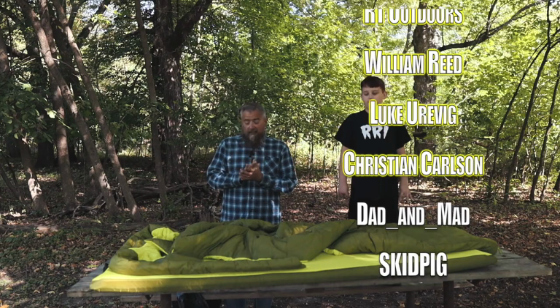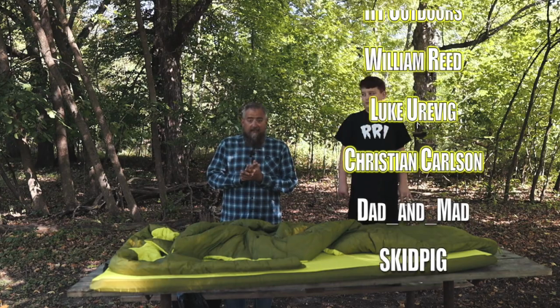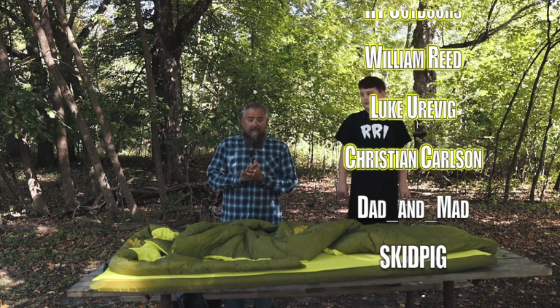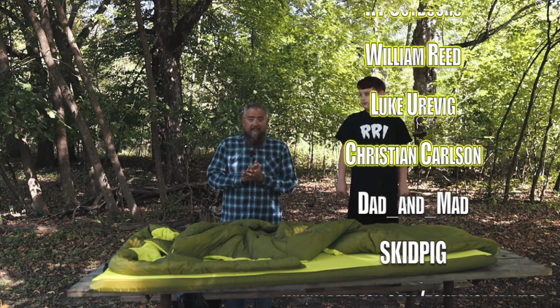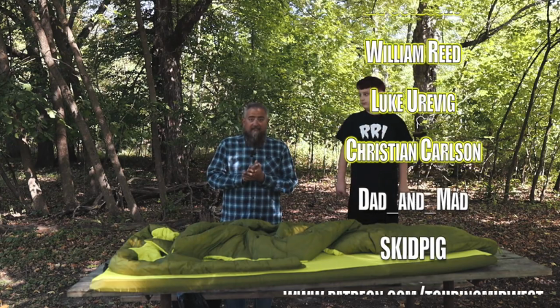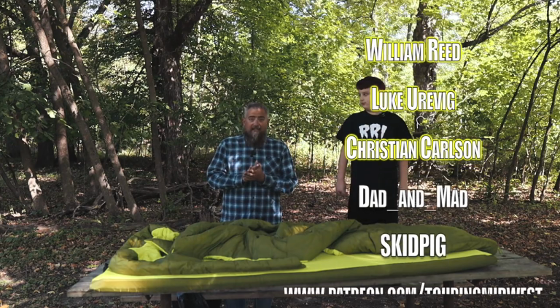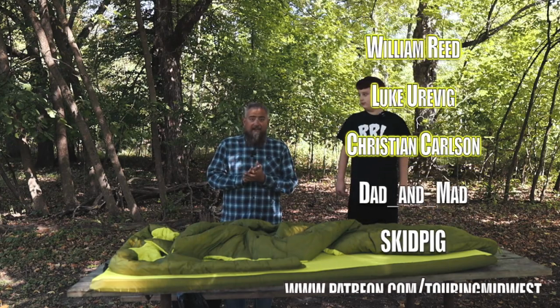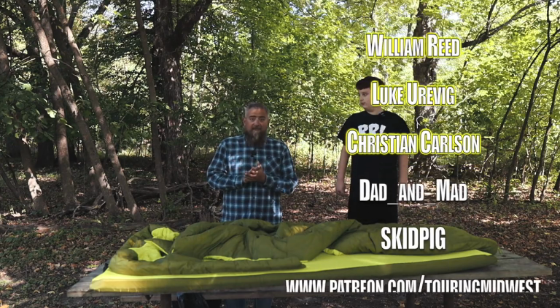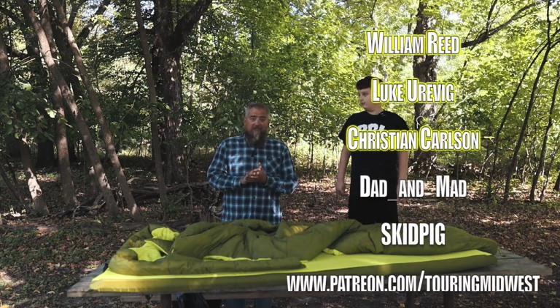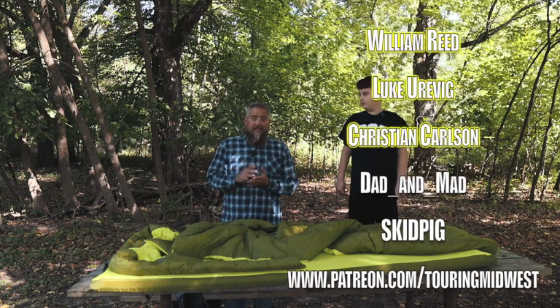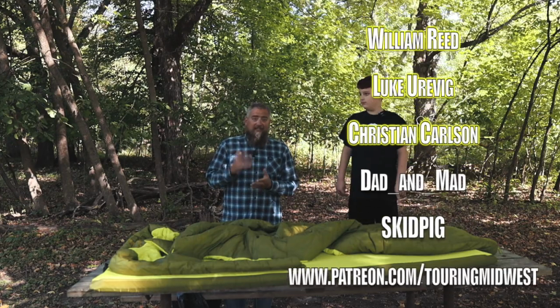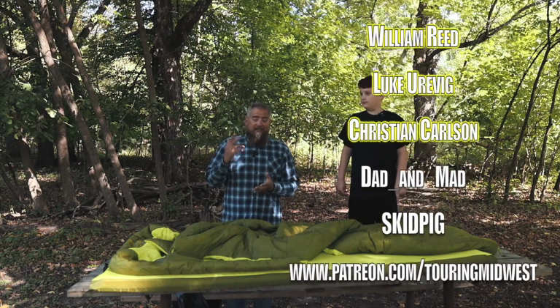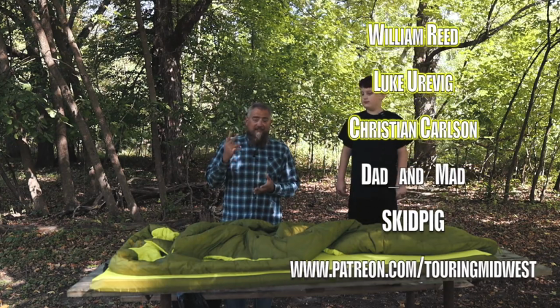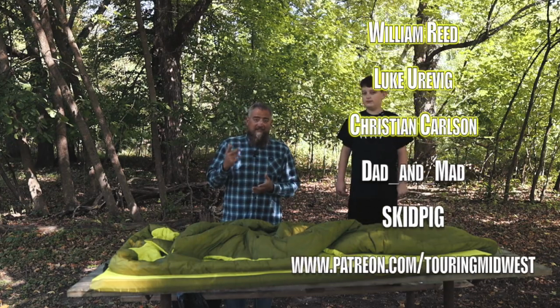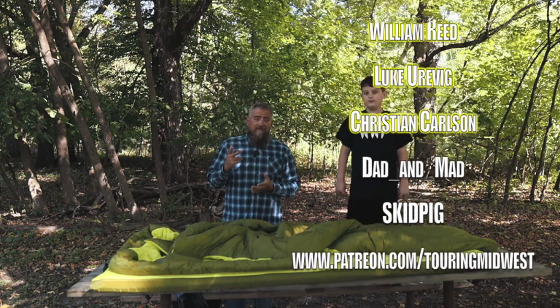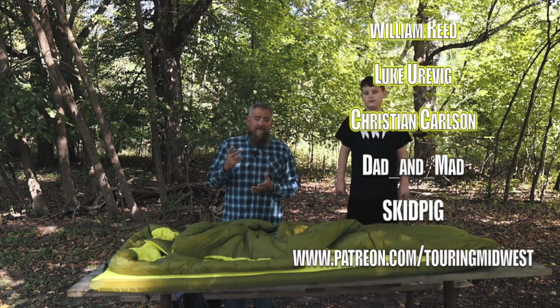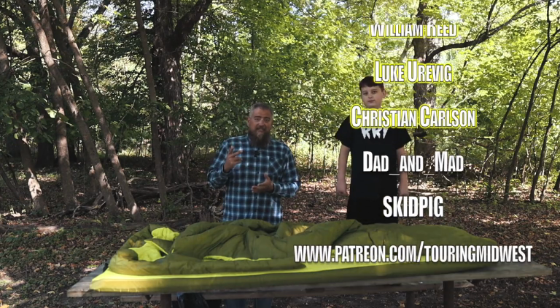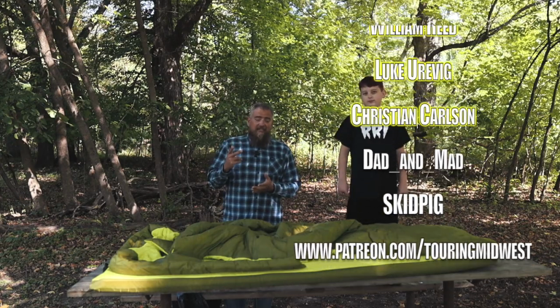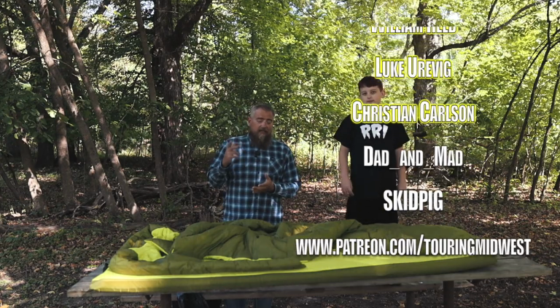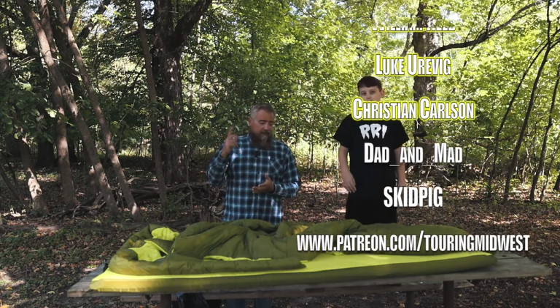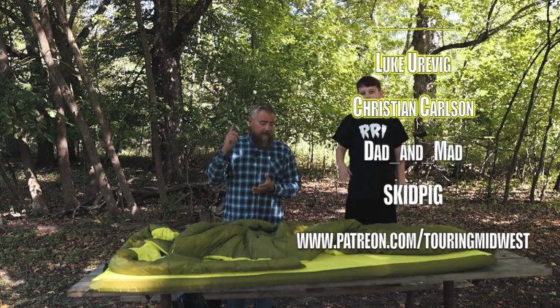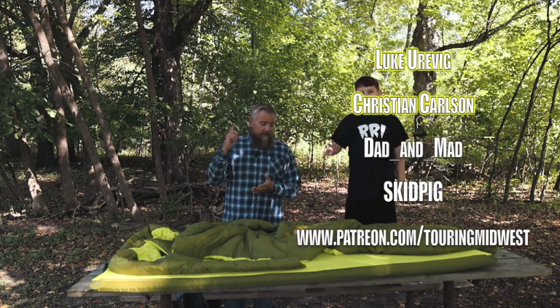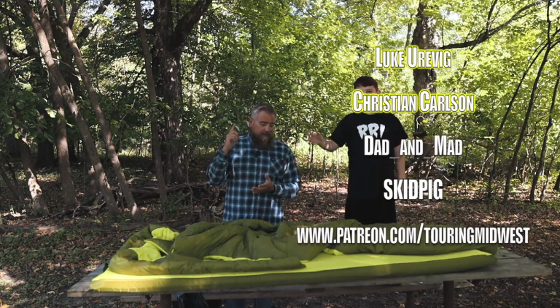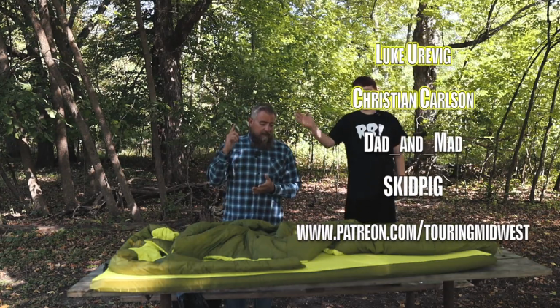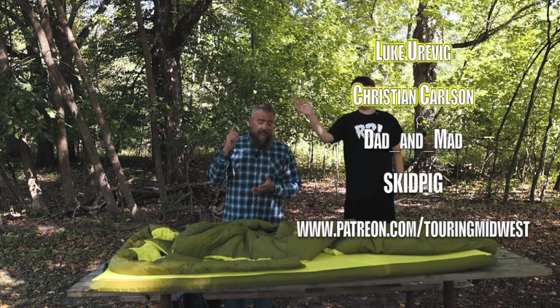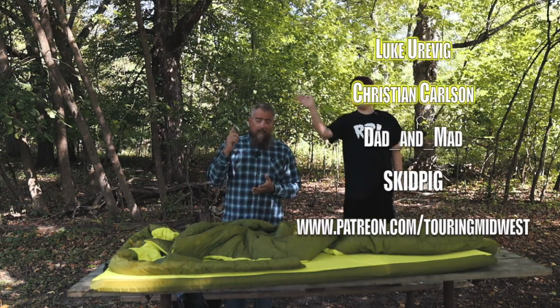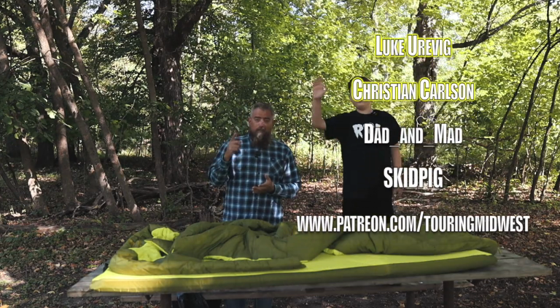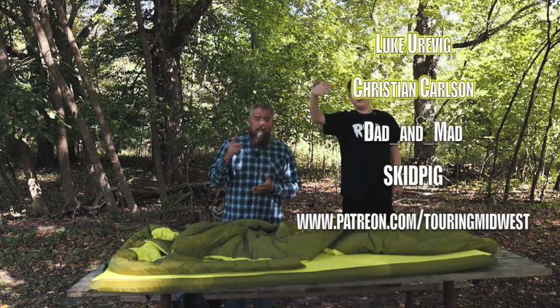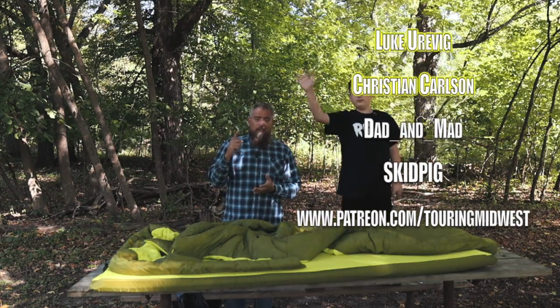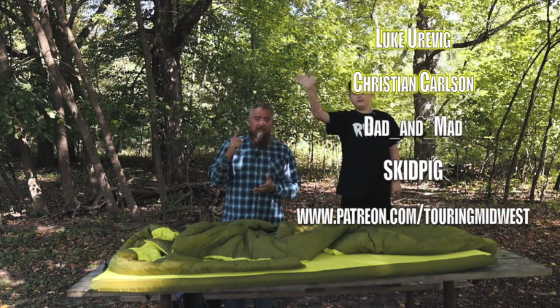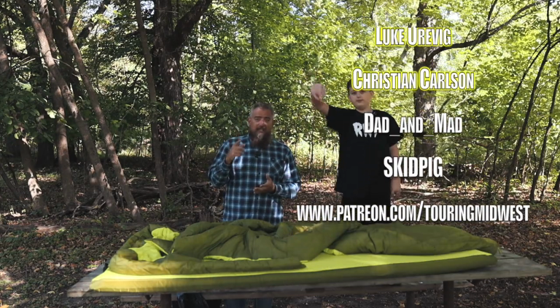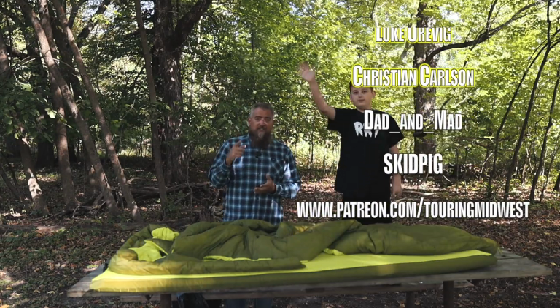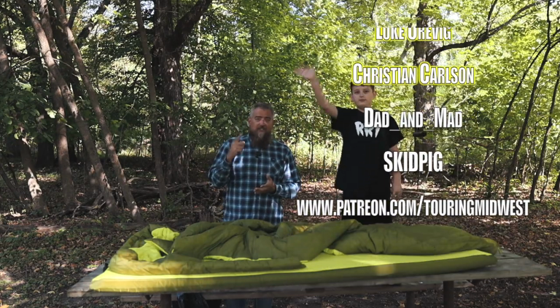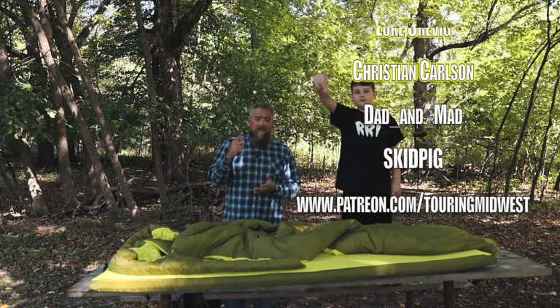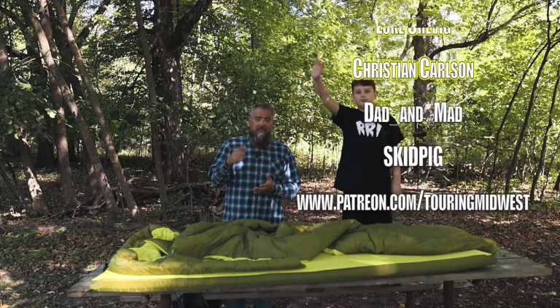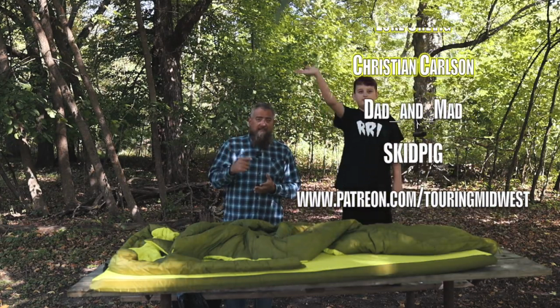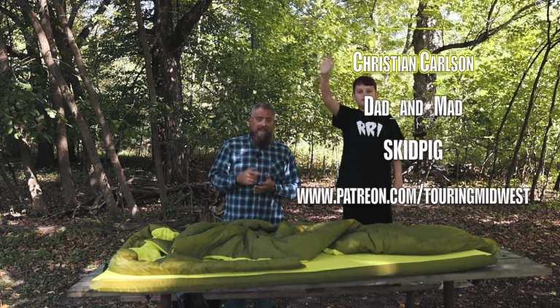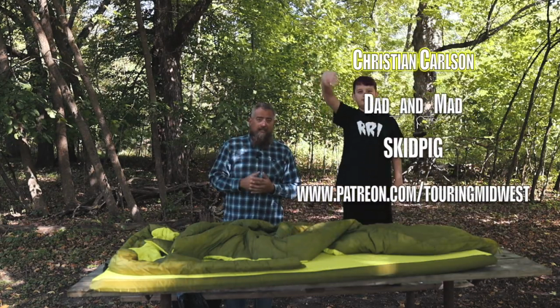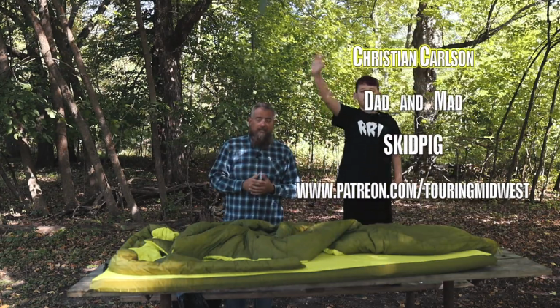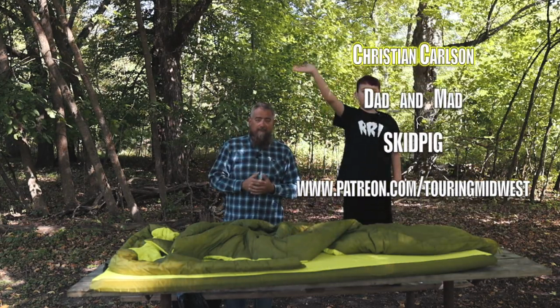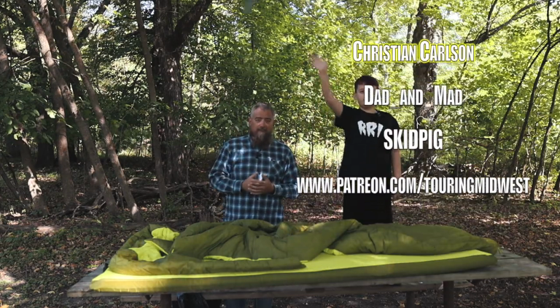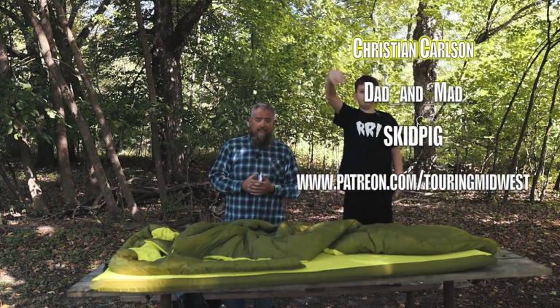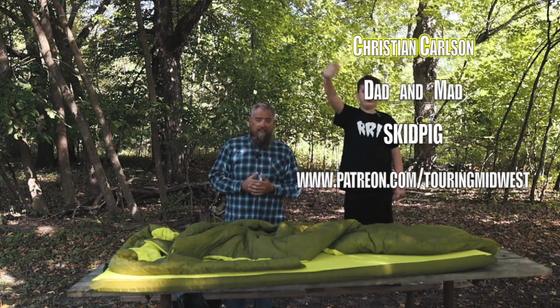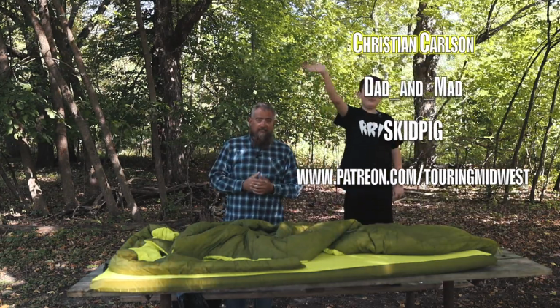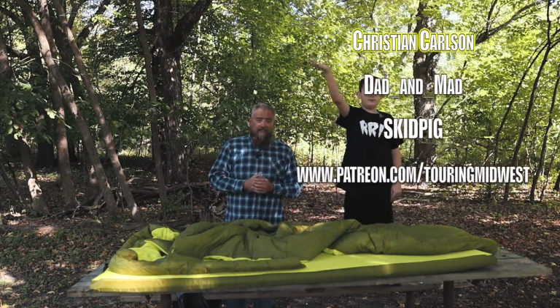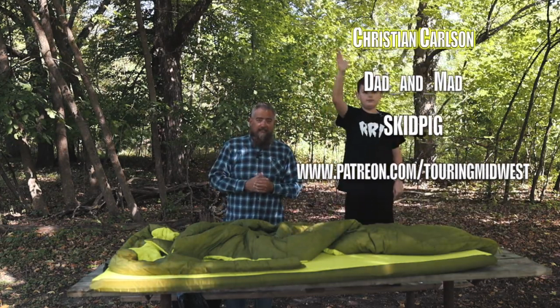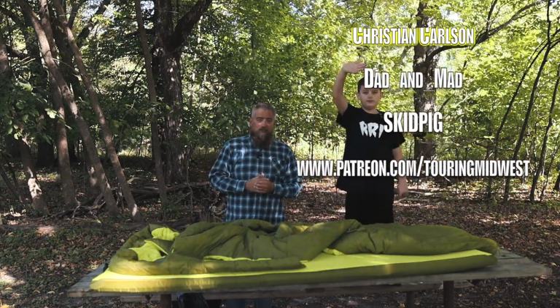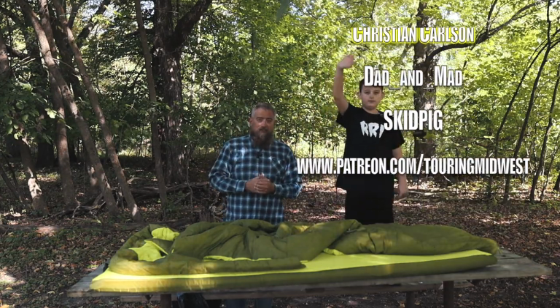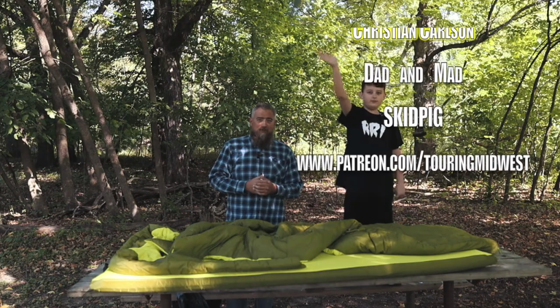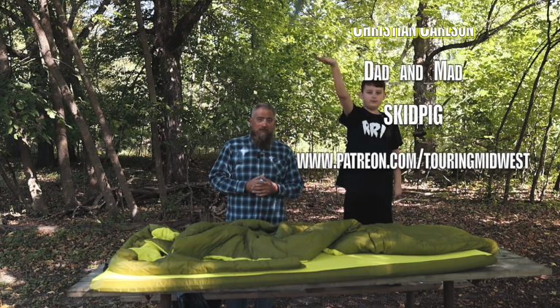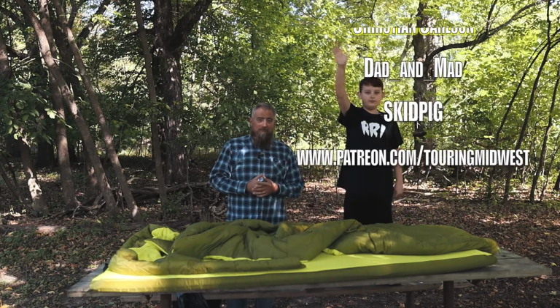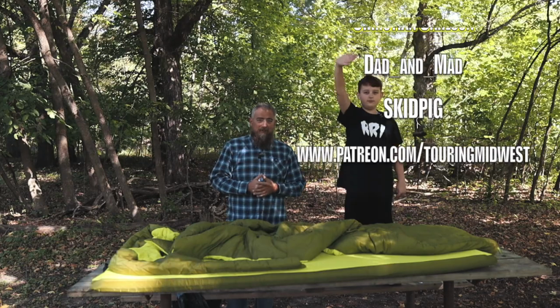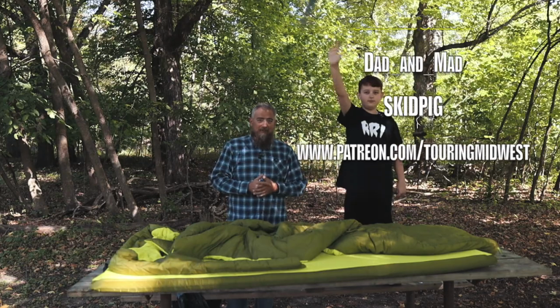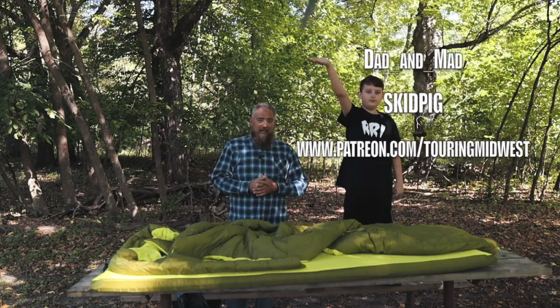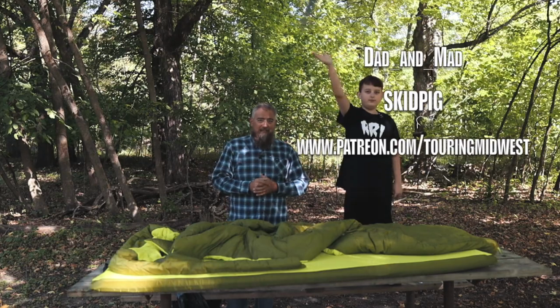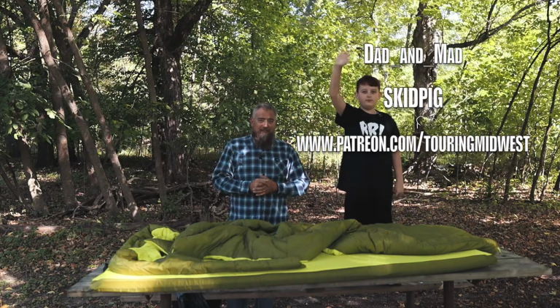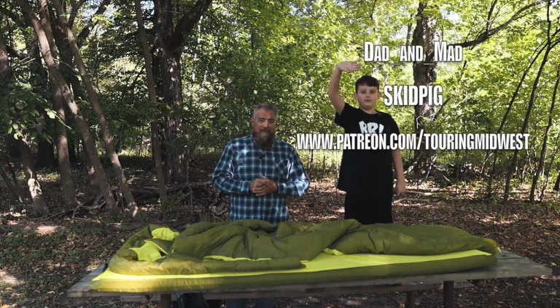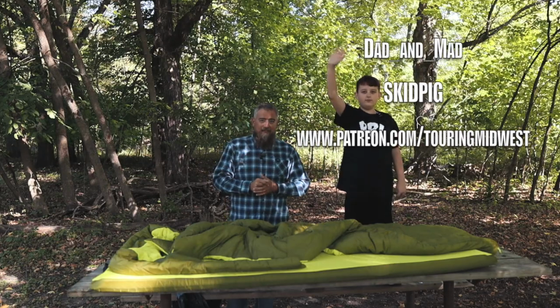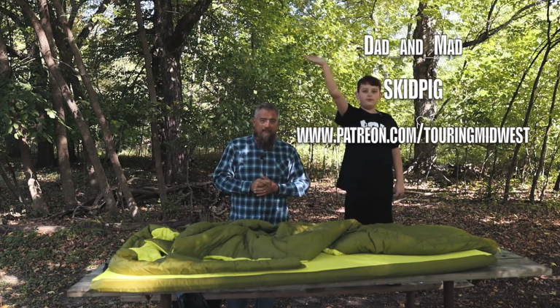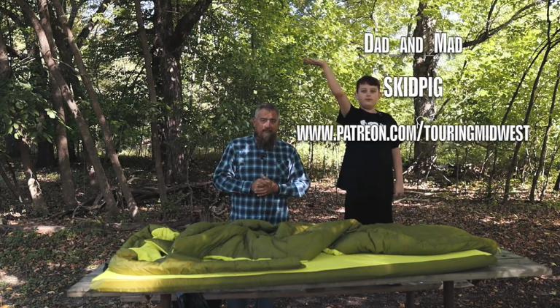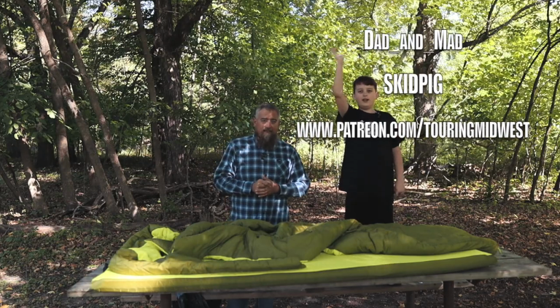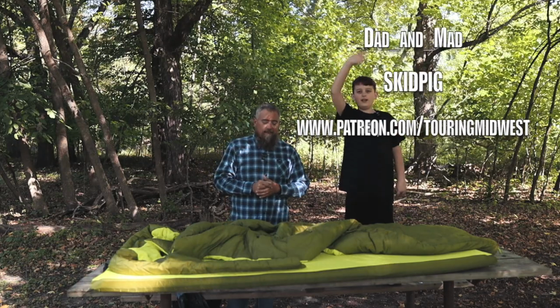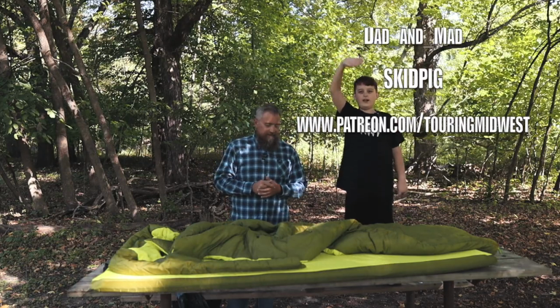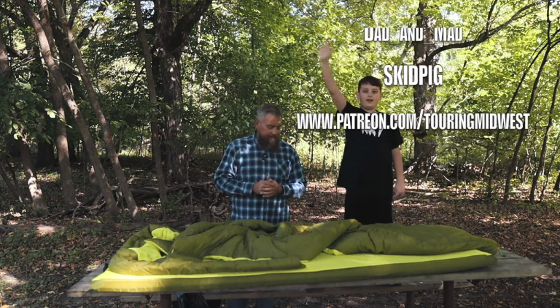Thanks a lot for checking out this video, and we will catch you next time on Touring Midwest. Bye, guys!